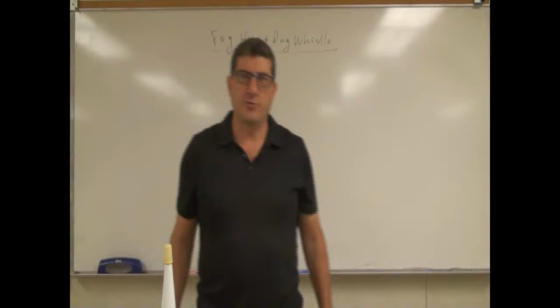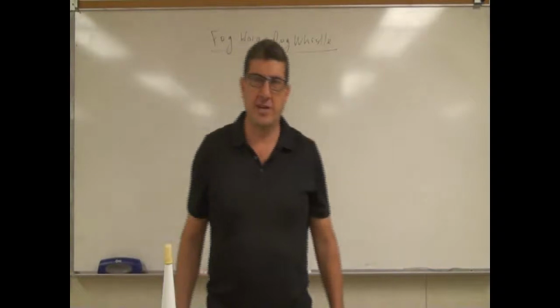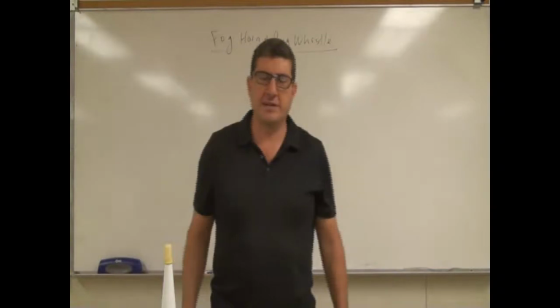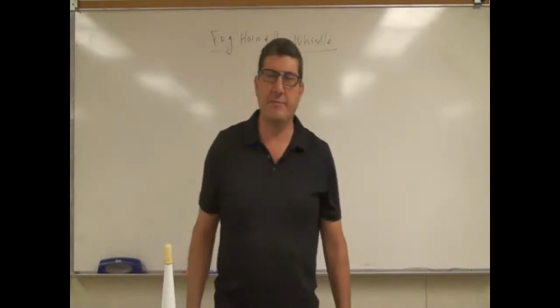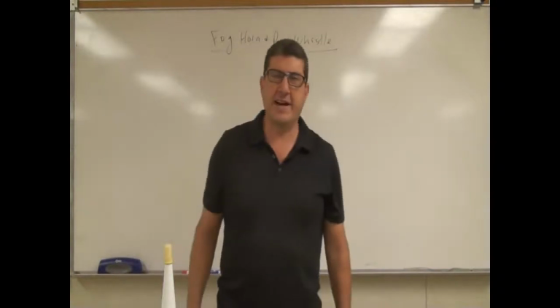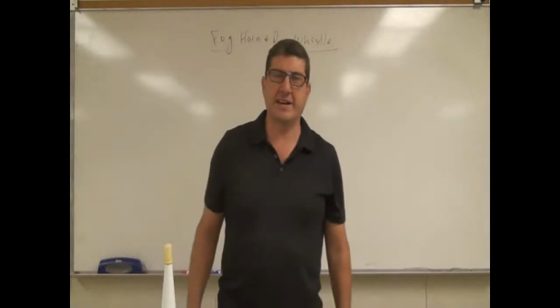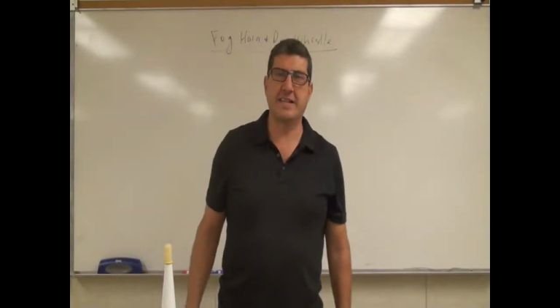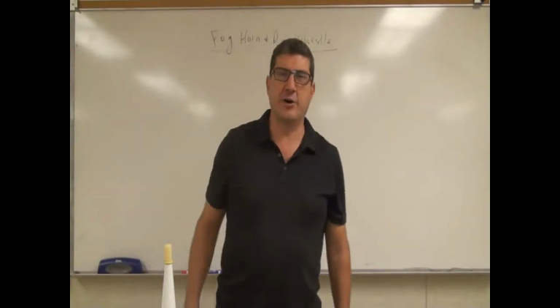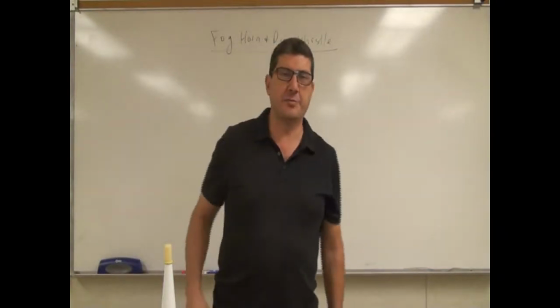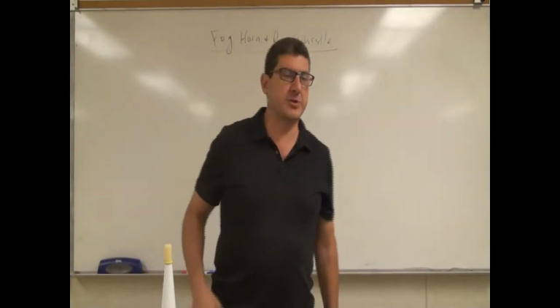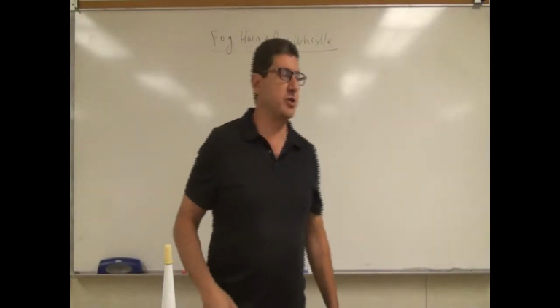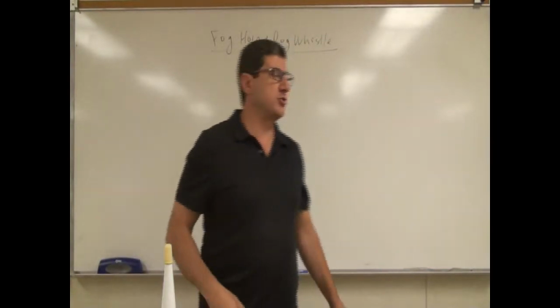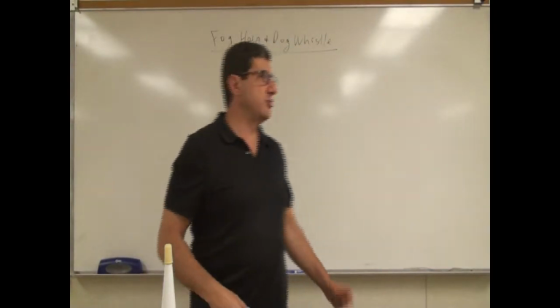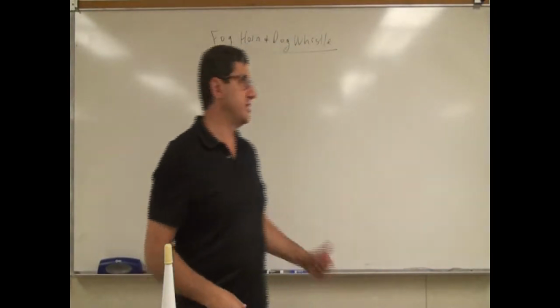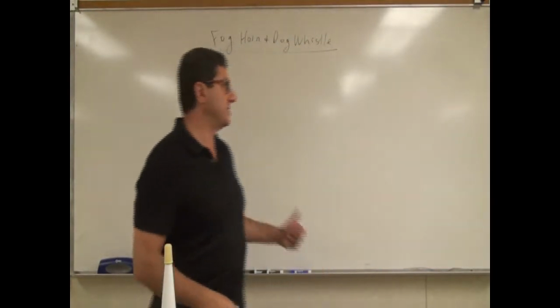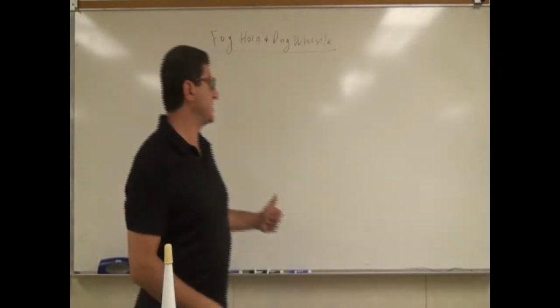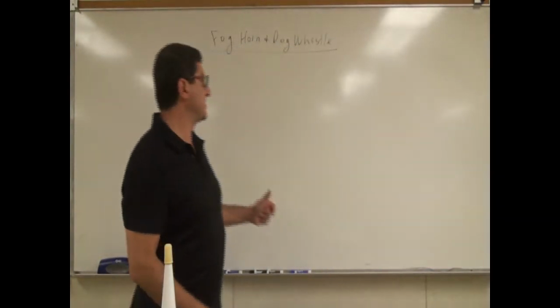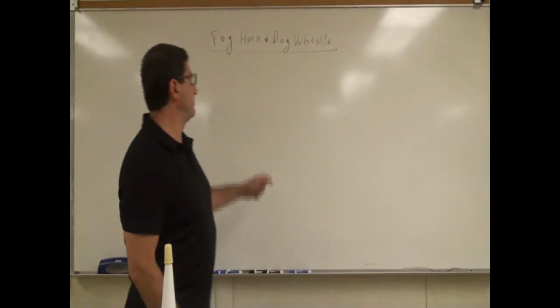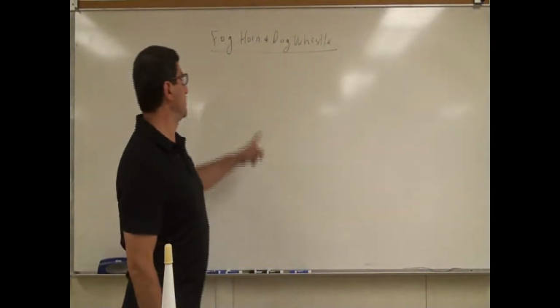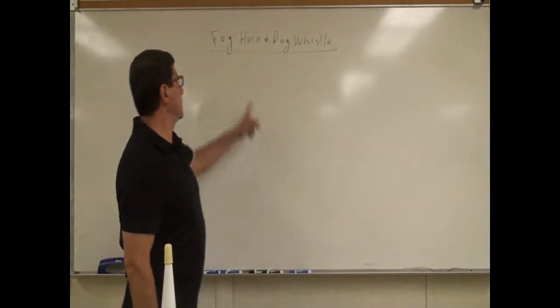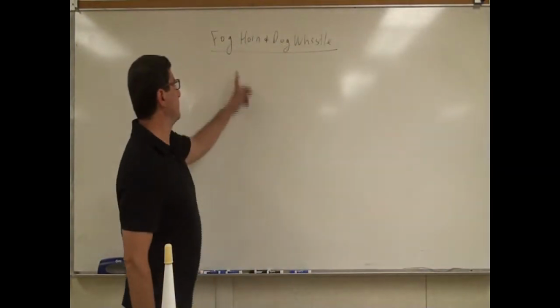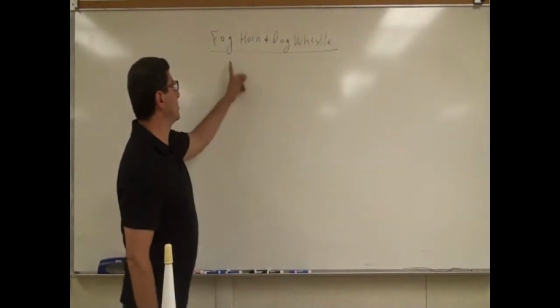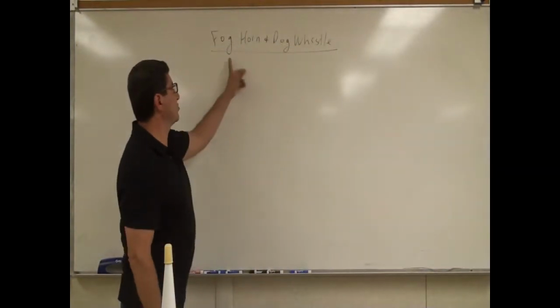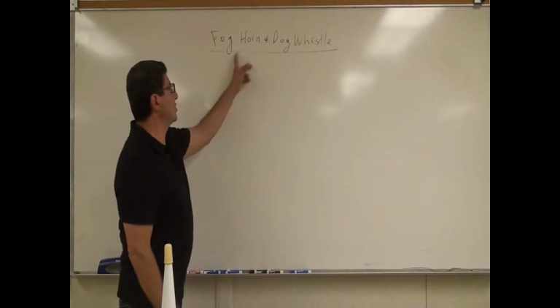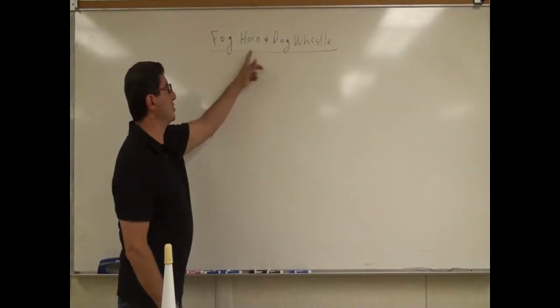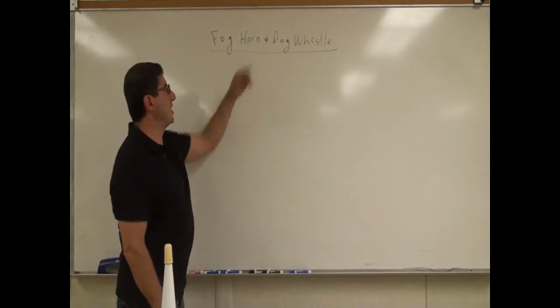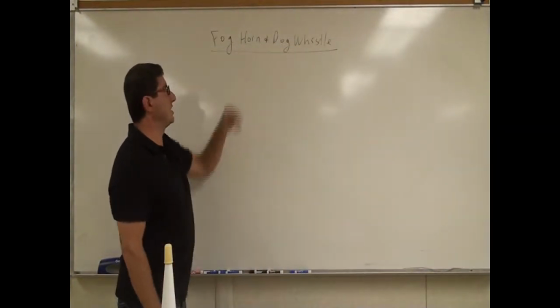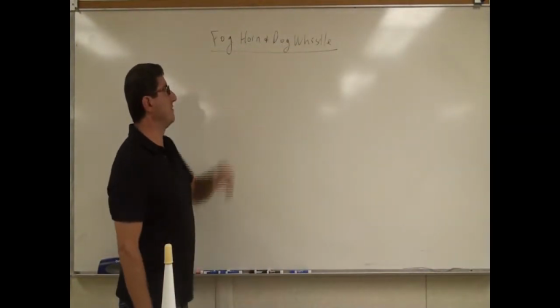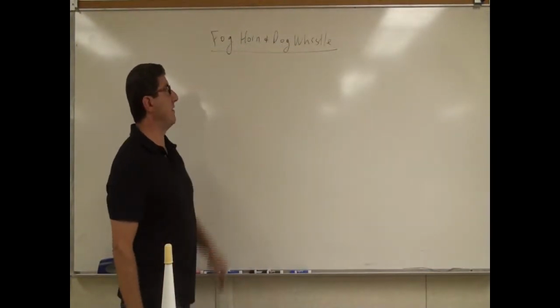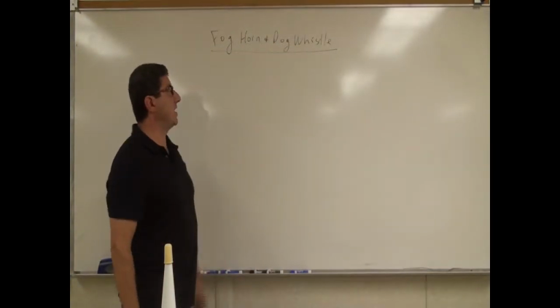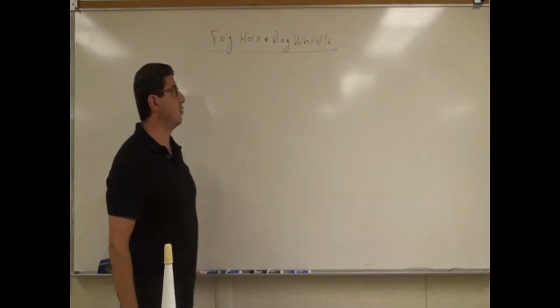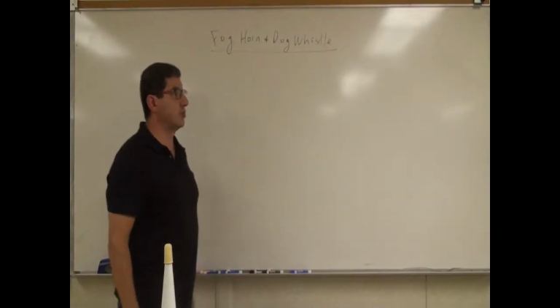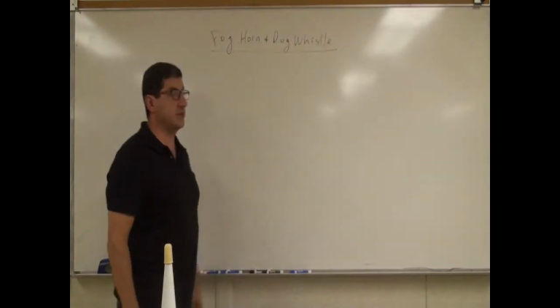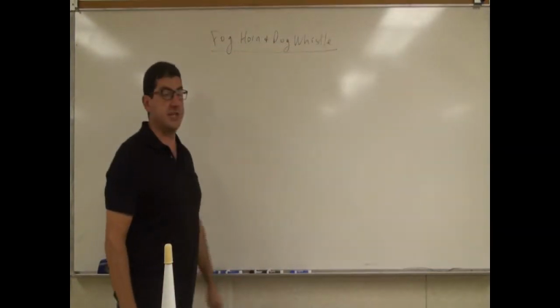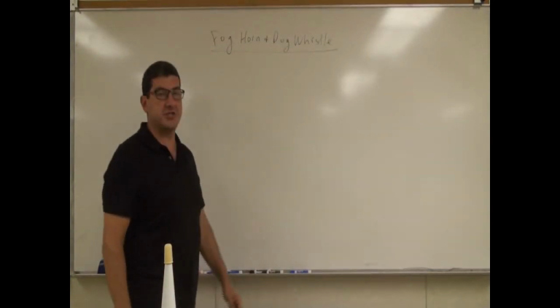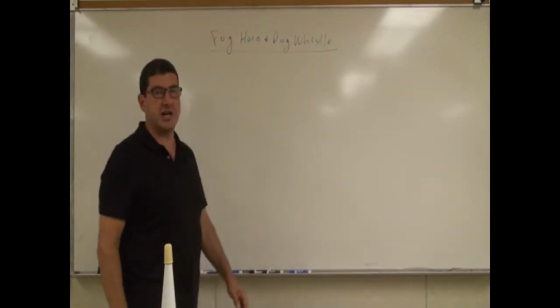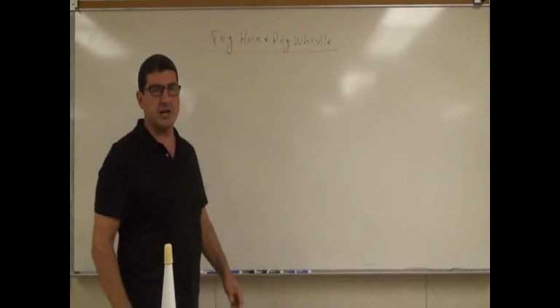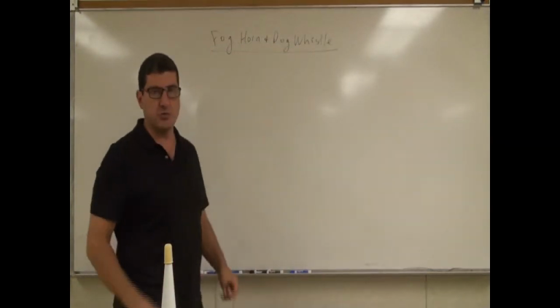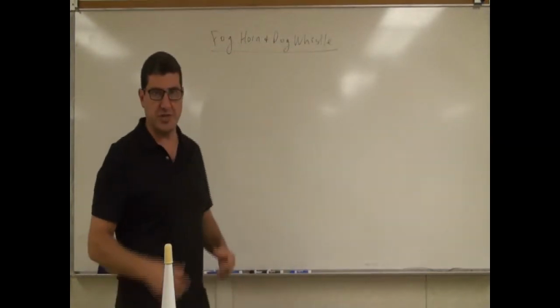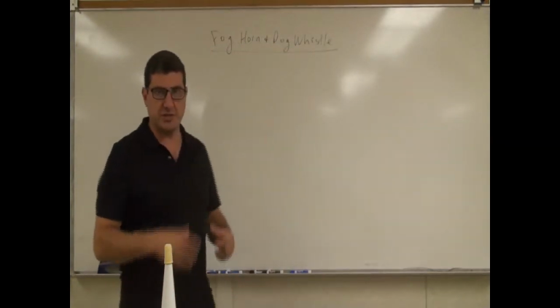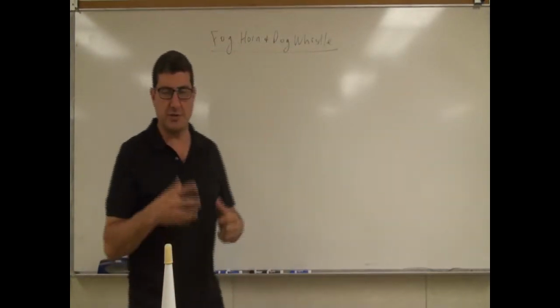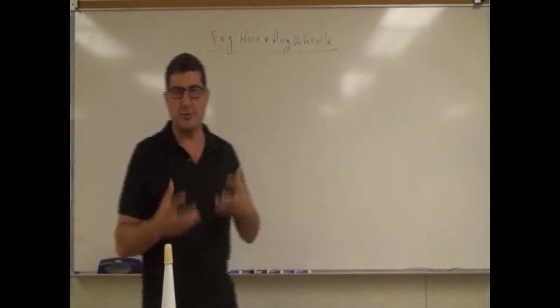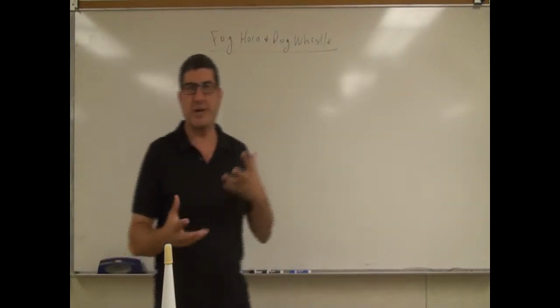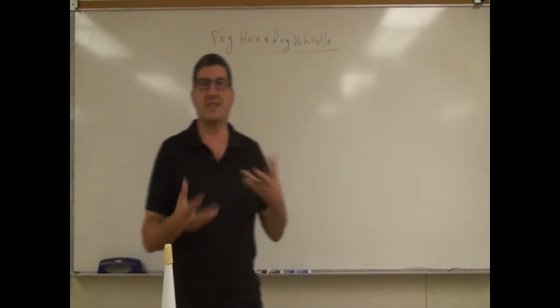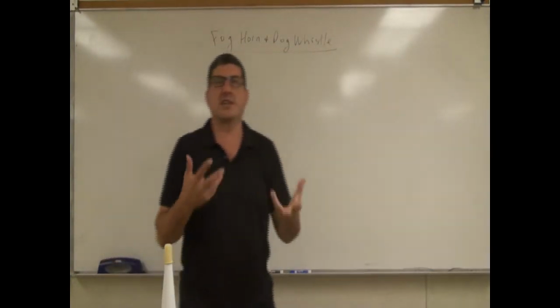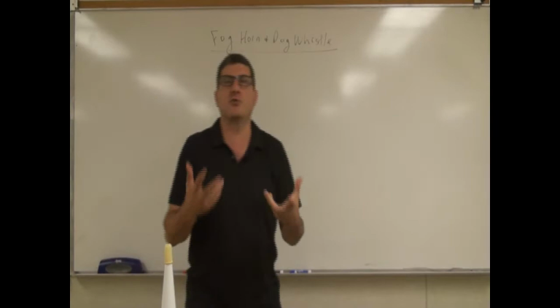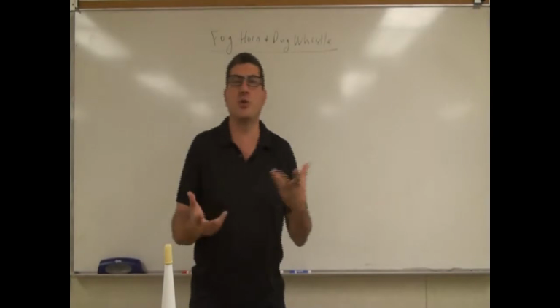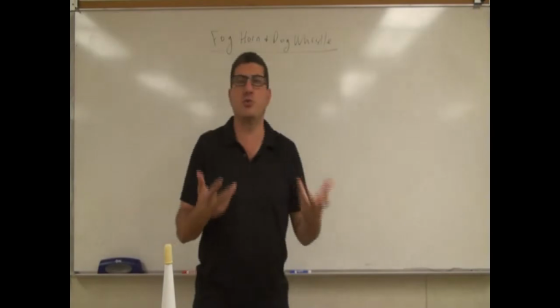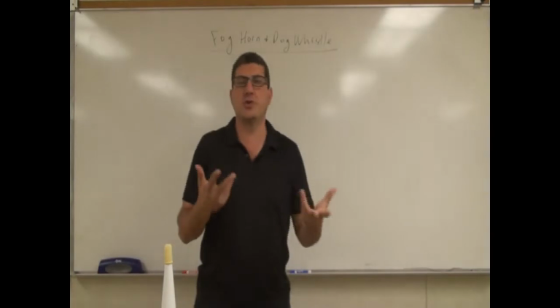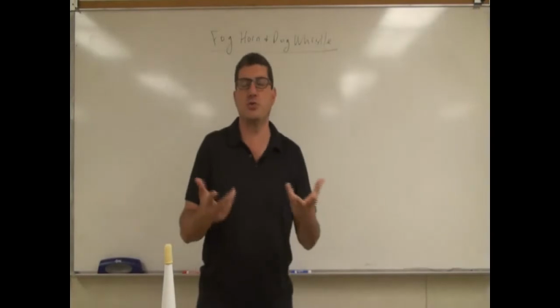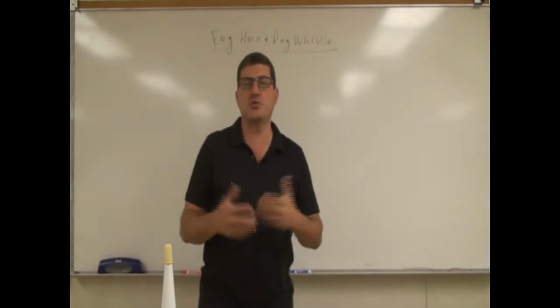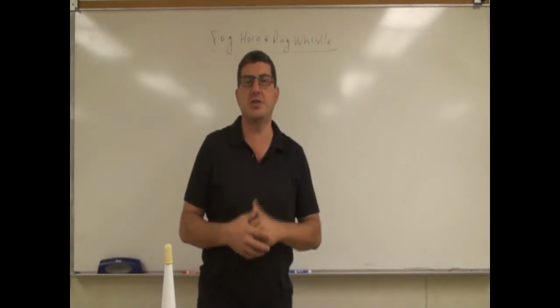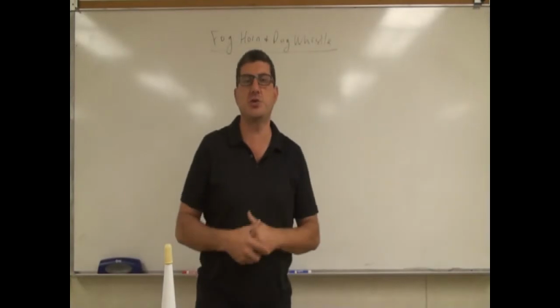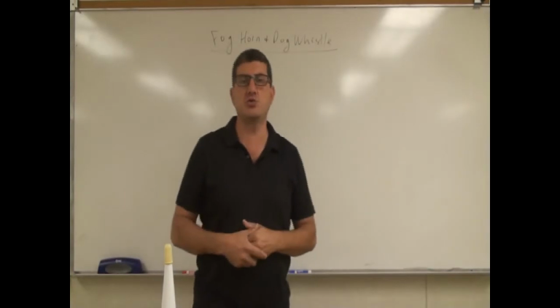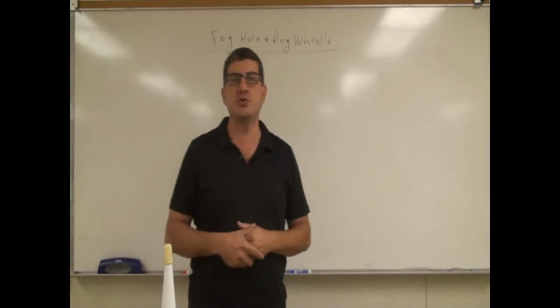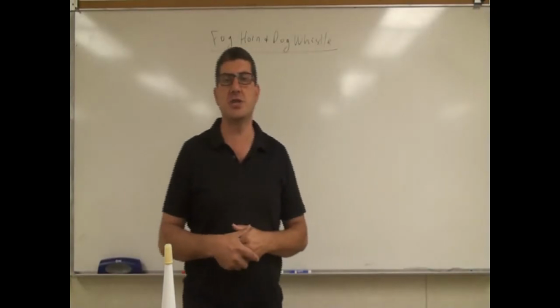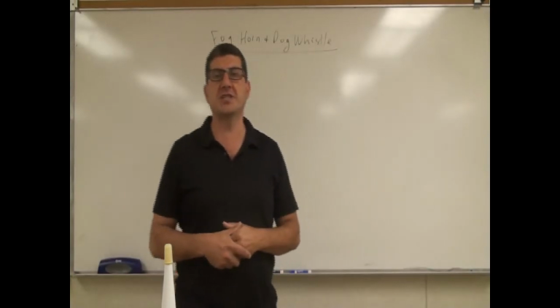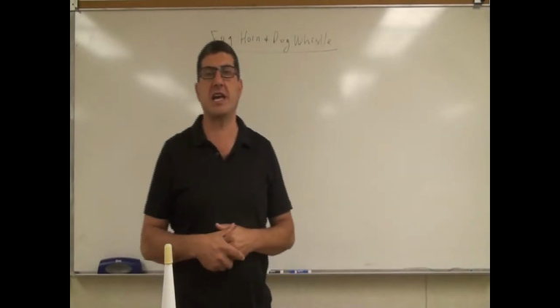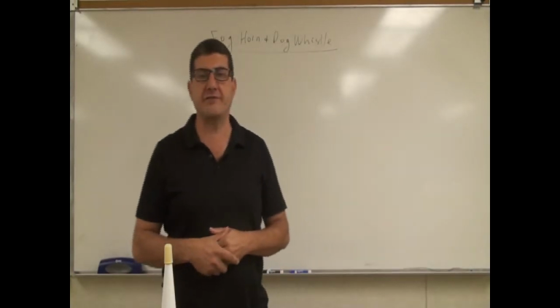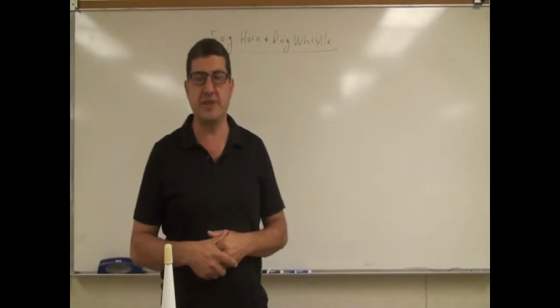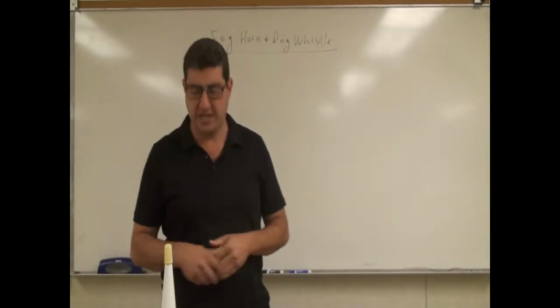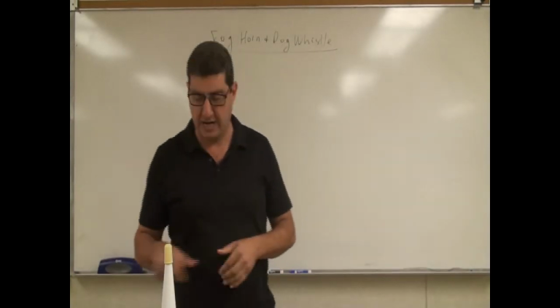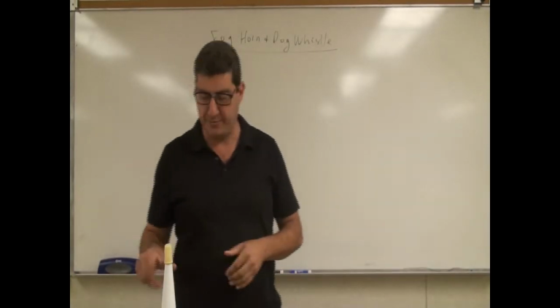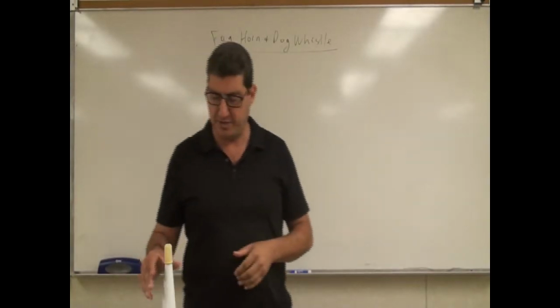Welcome back. I'm going to do a simple demonstration on a foghorn and a dog whistle. What do these two things have in common?